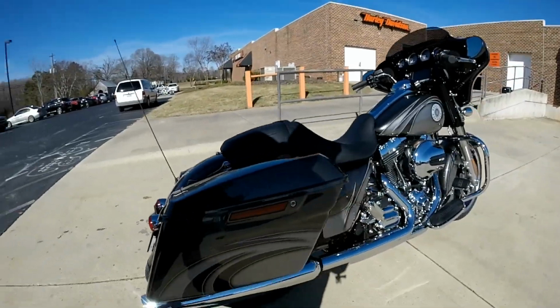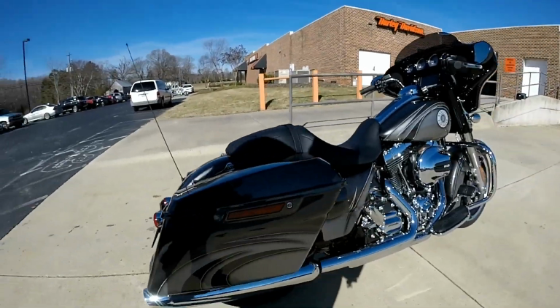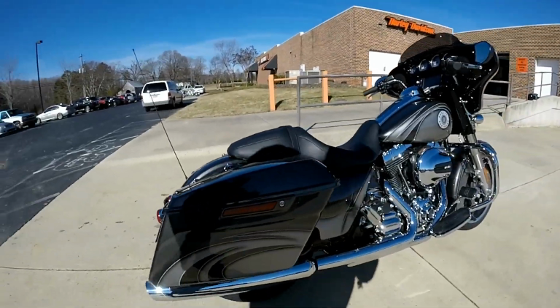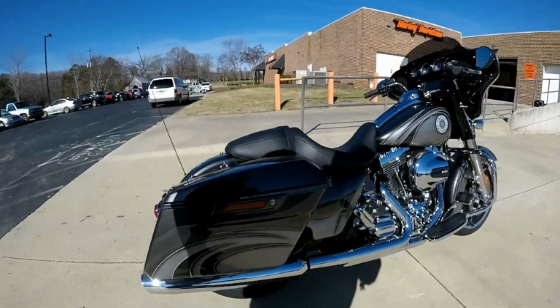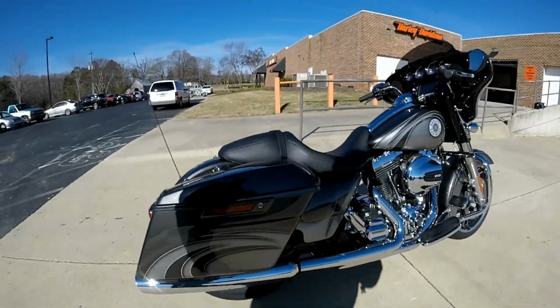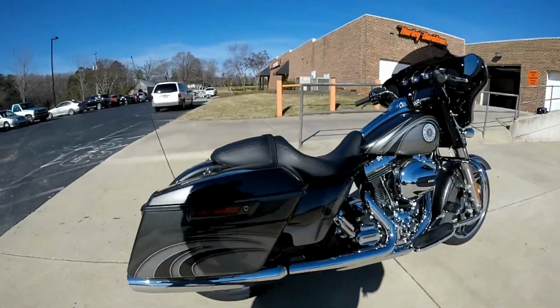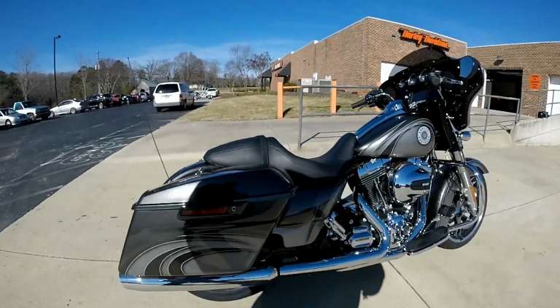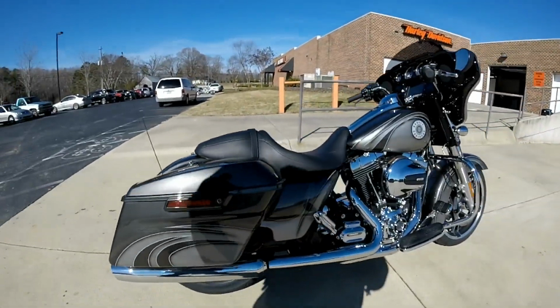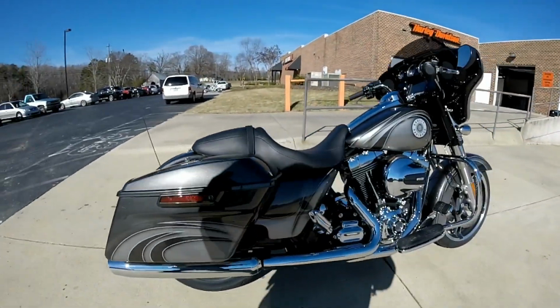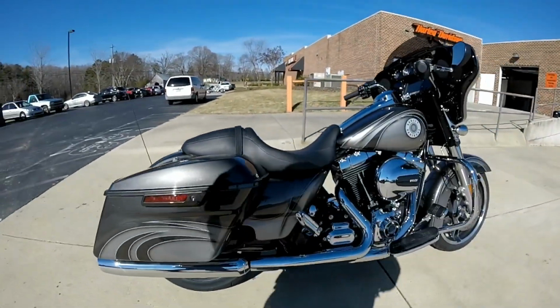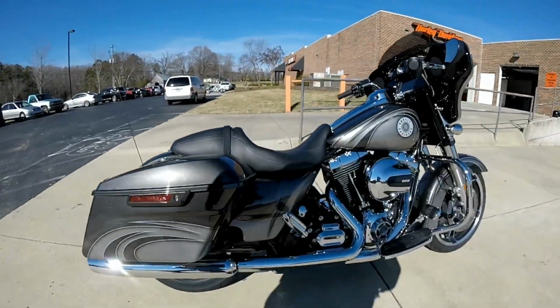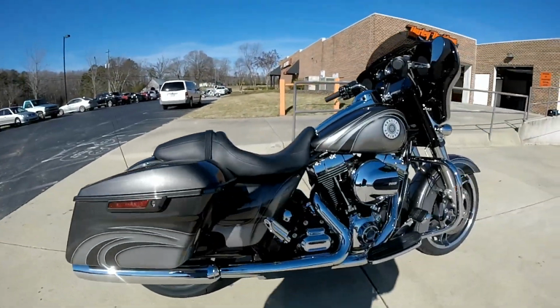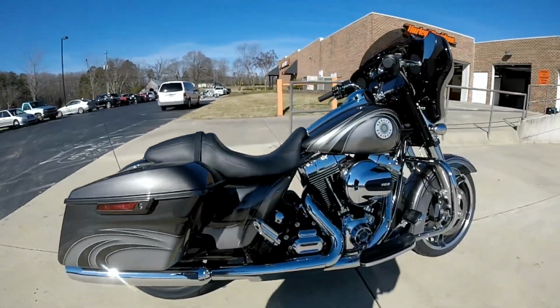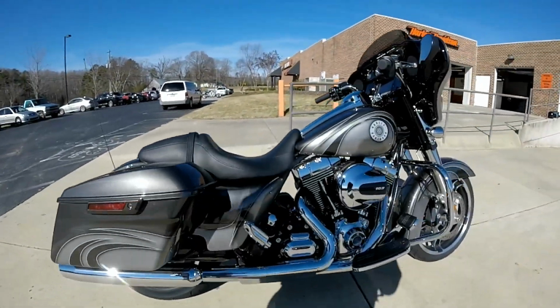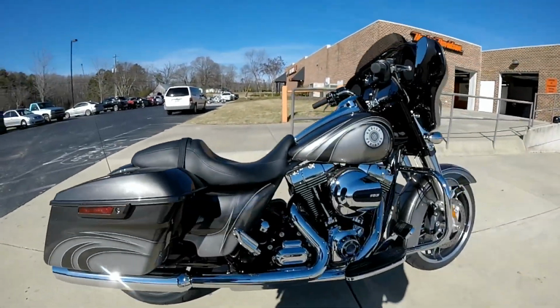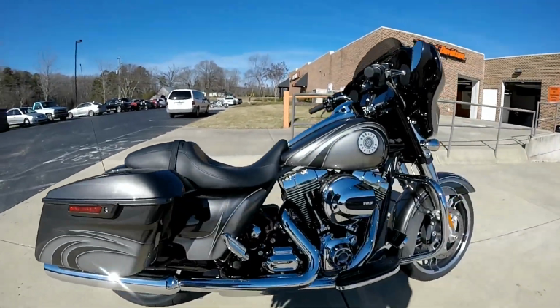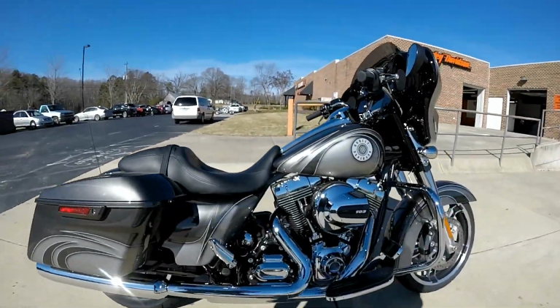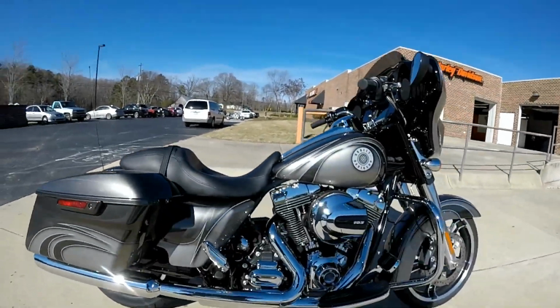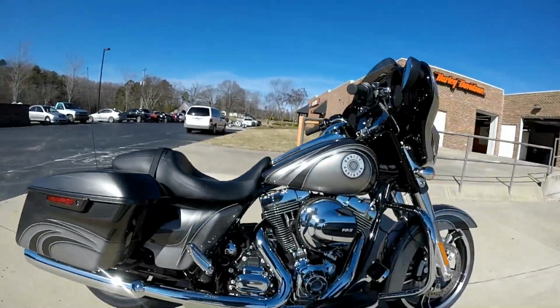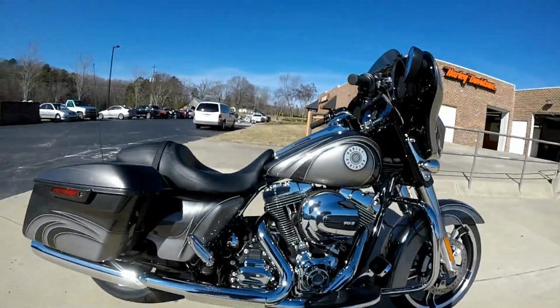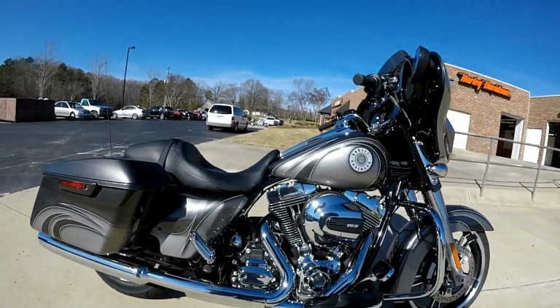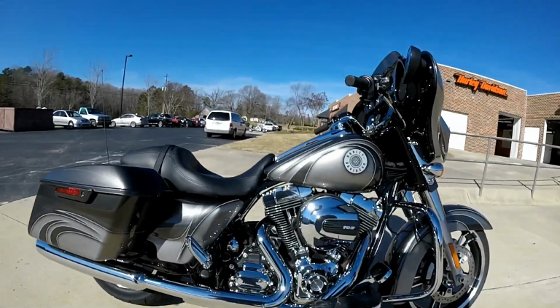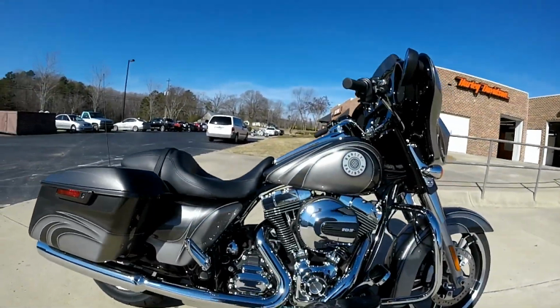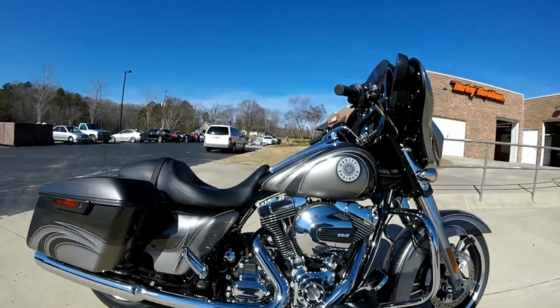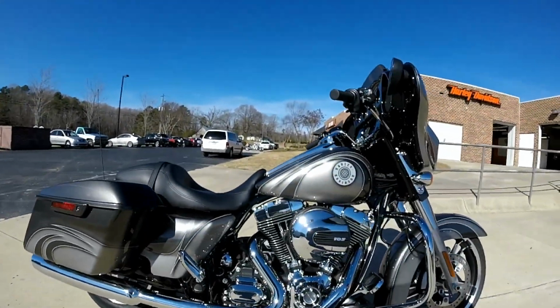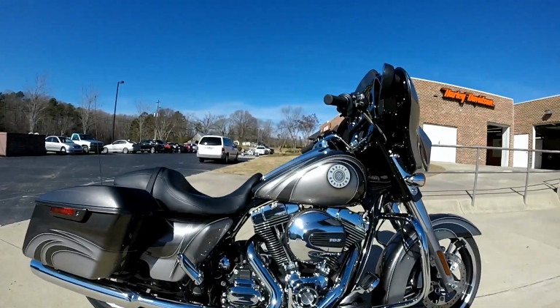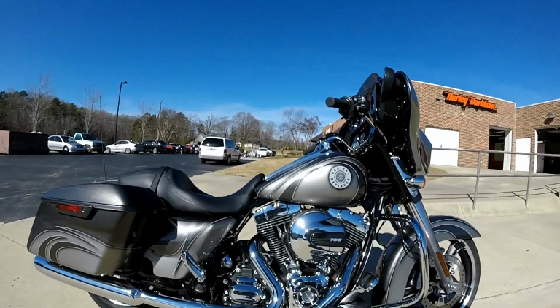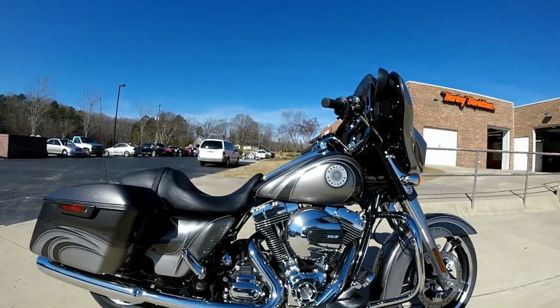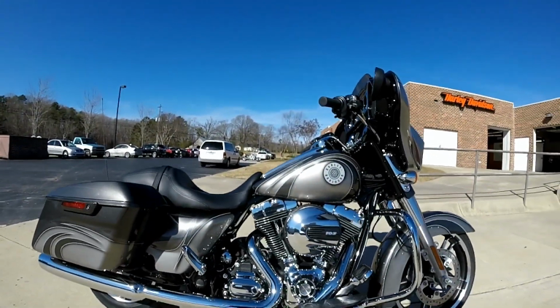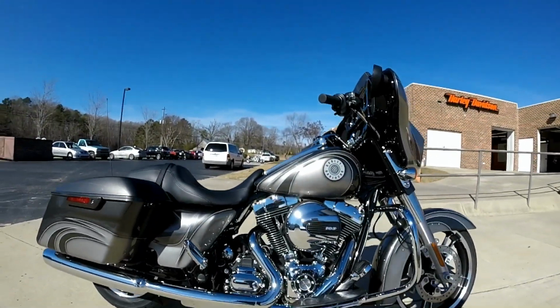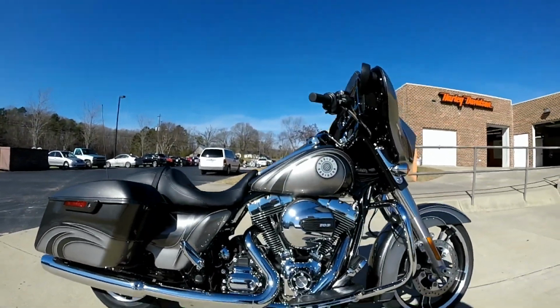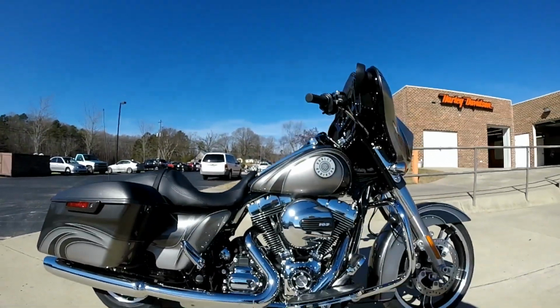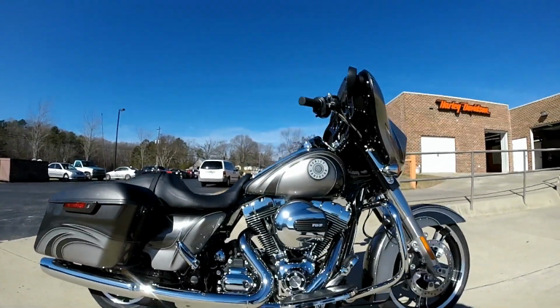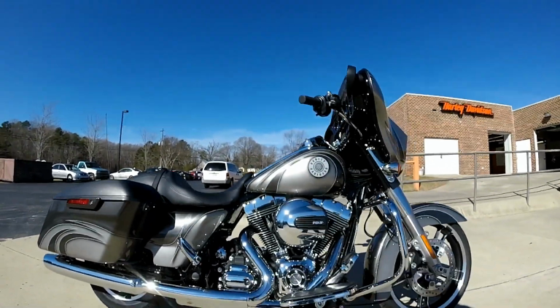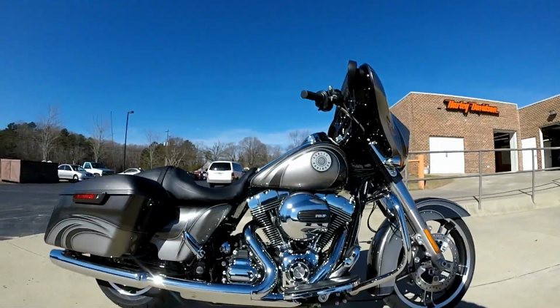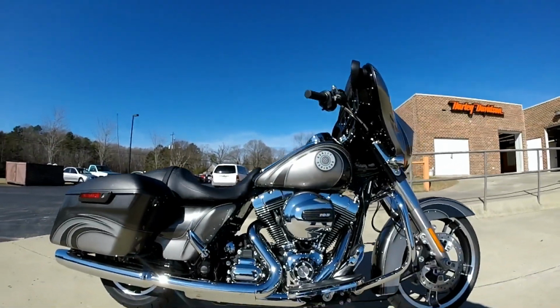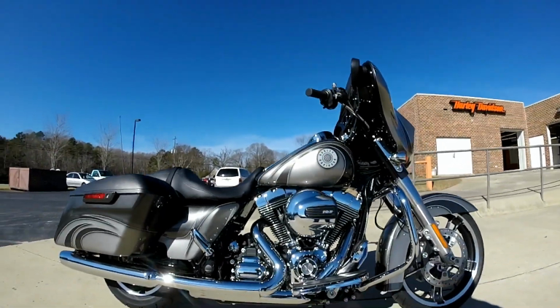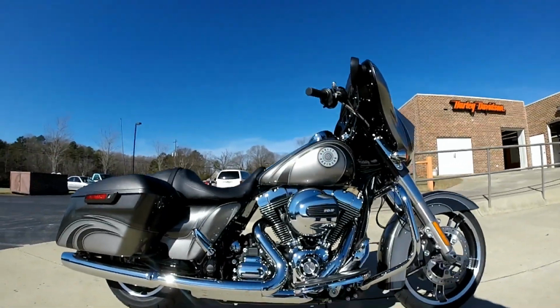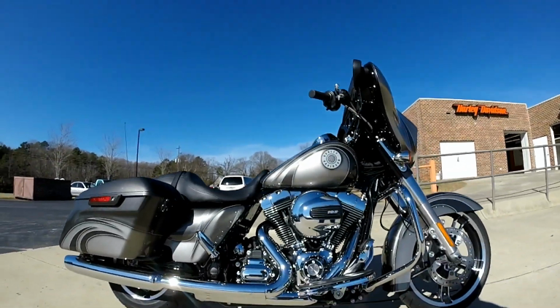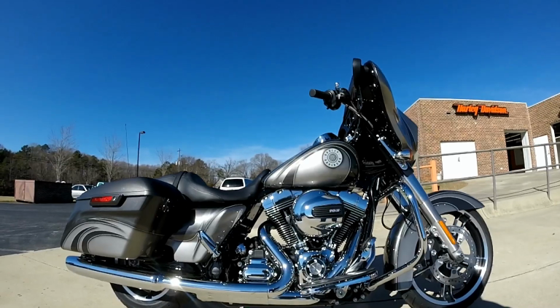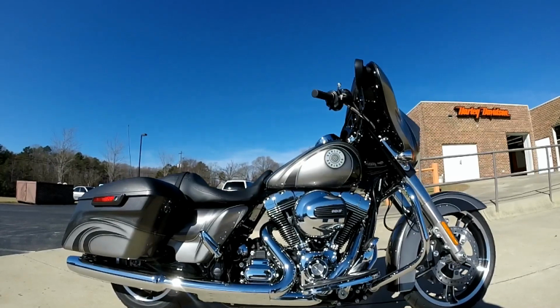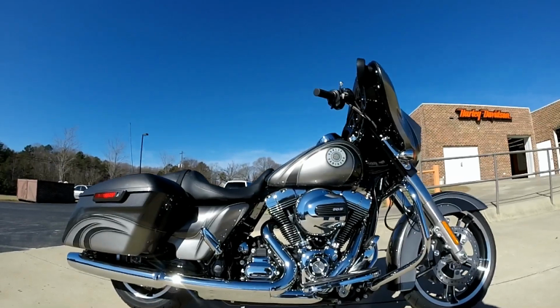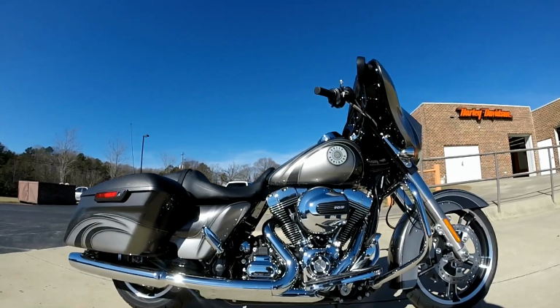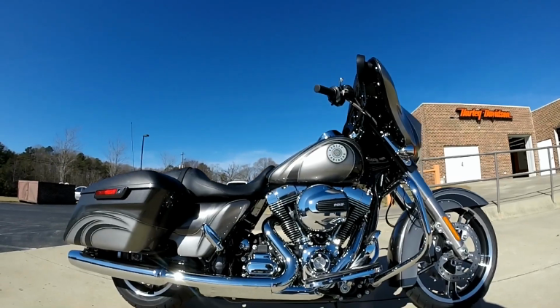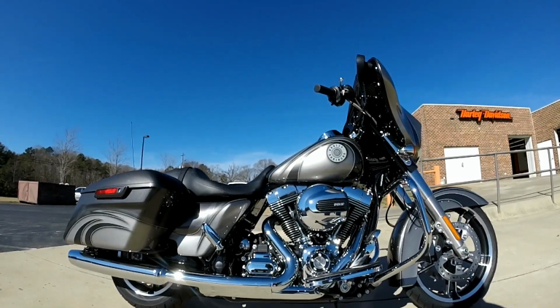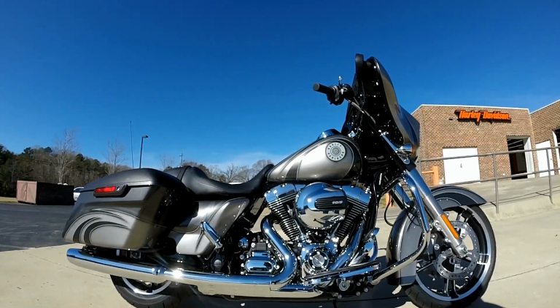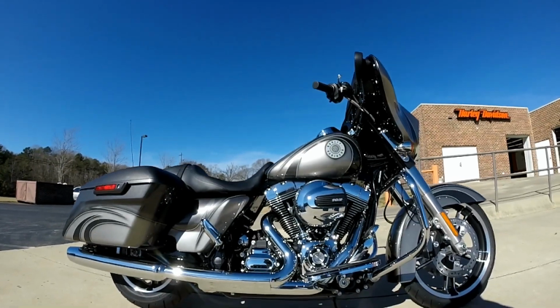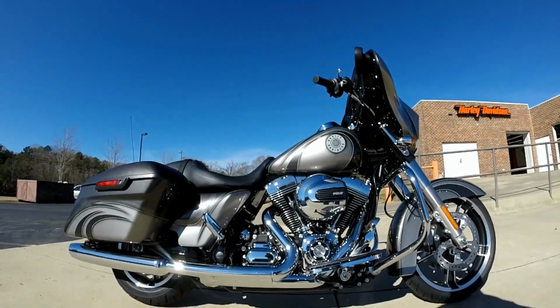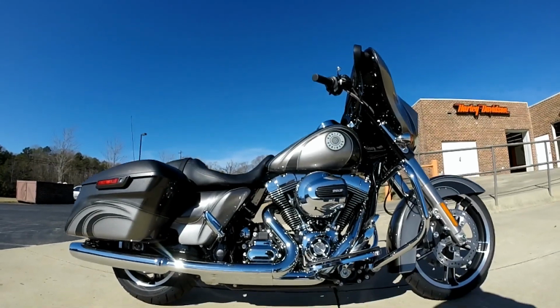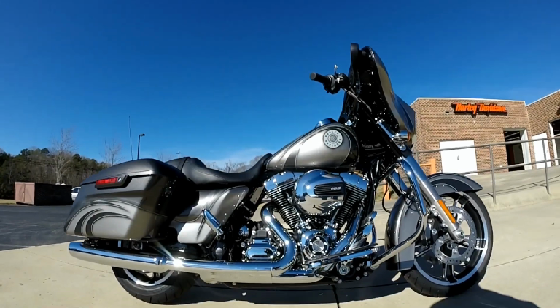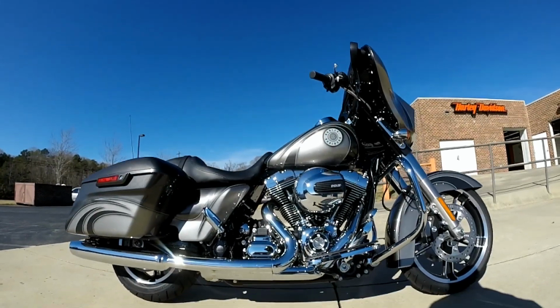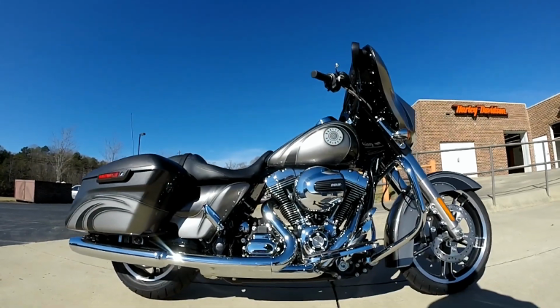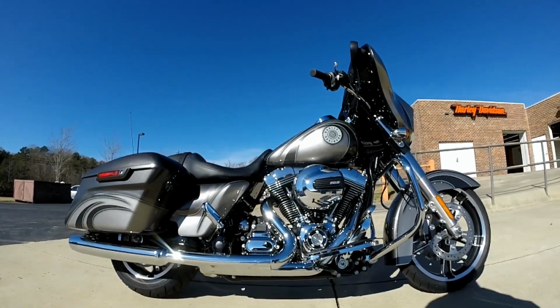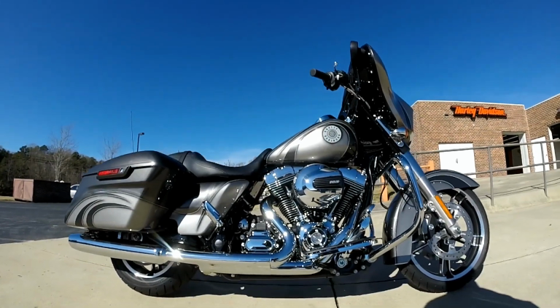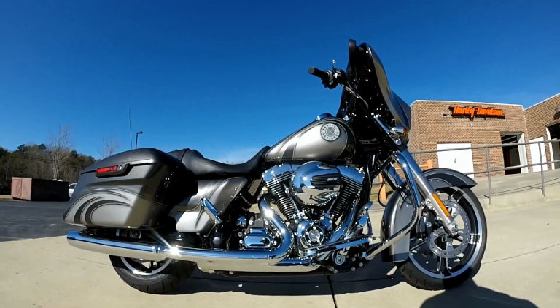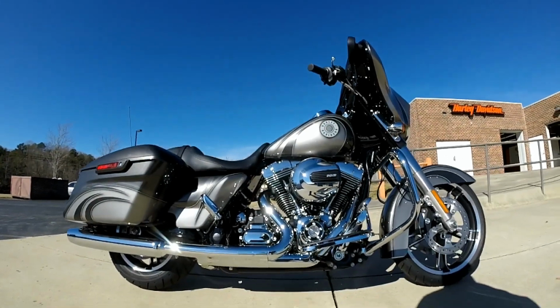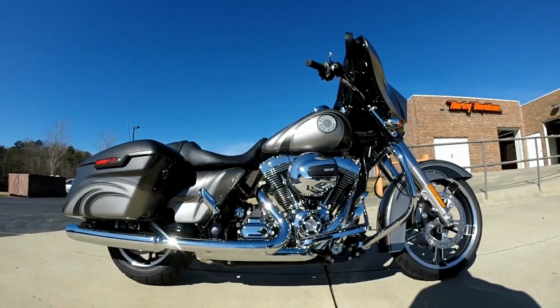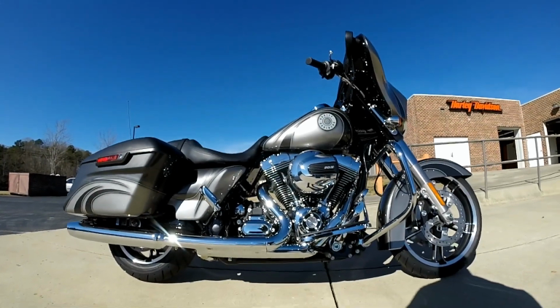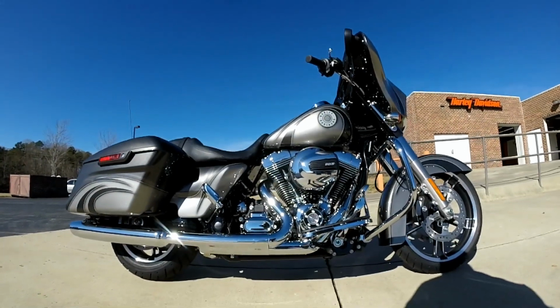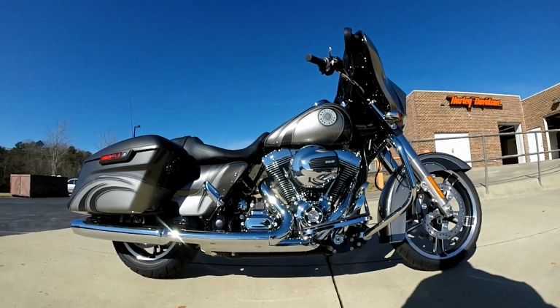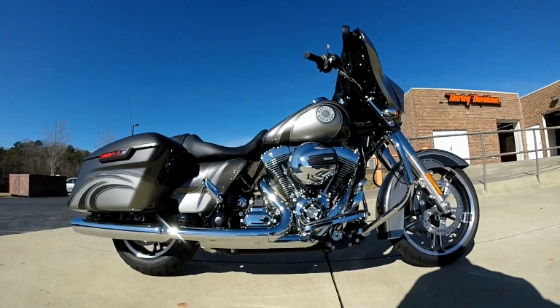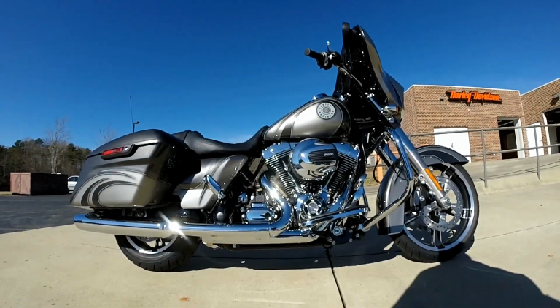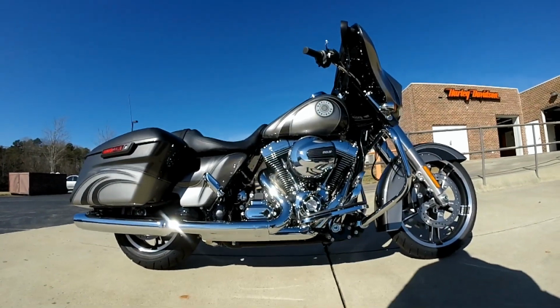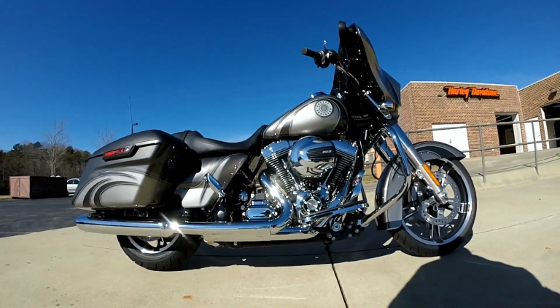So if you're the kind of person that wants to break out from the norm, this is the one for you. Come on down and check it out today, right here at Cox's Harley Davidson.